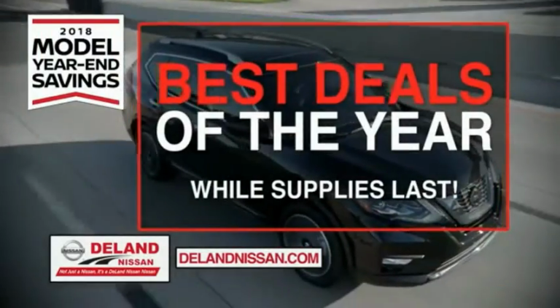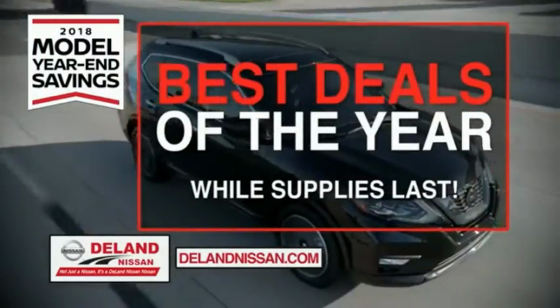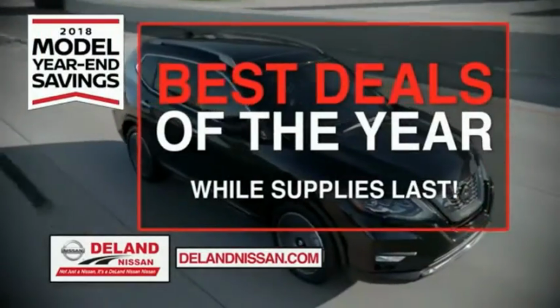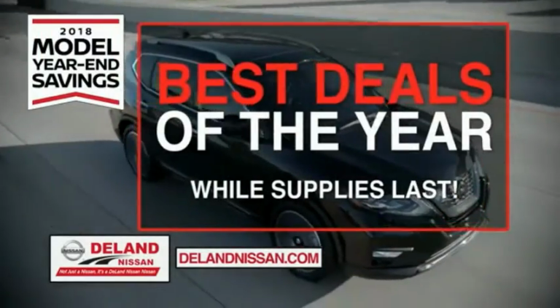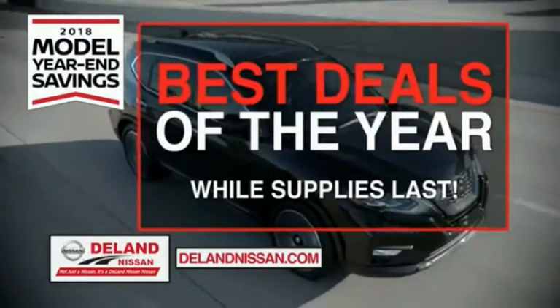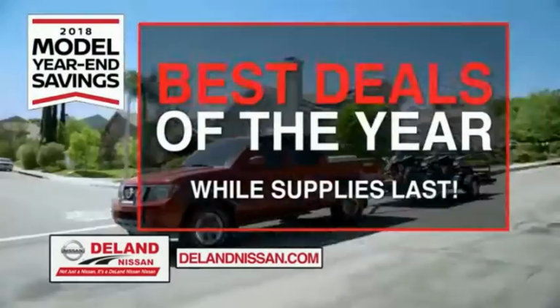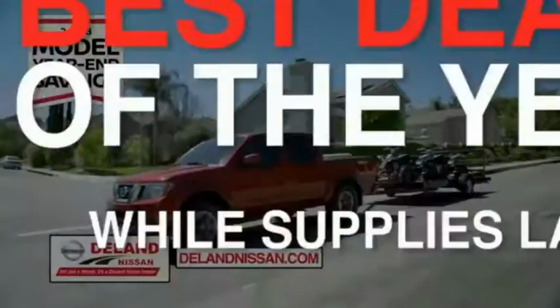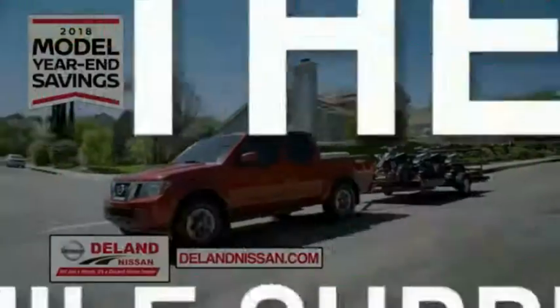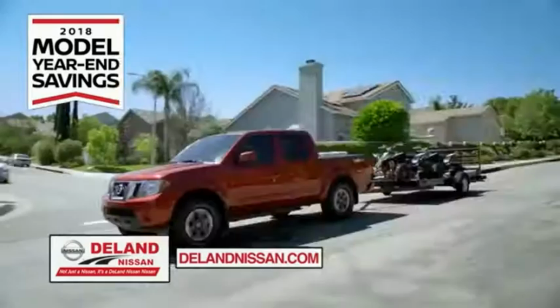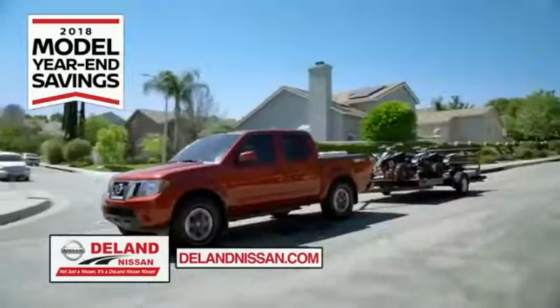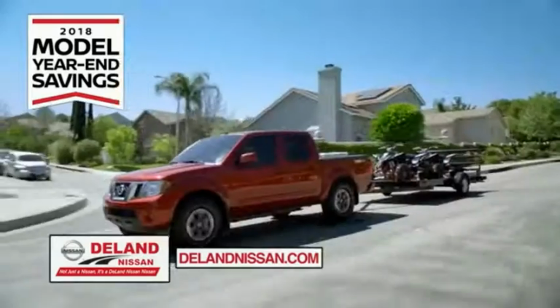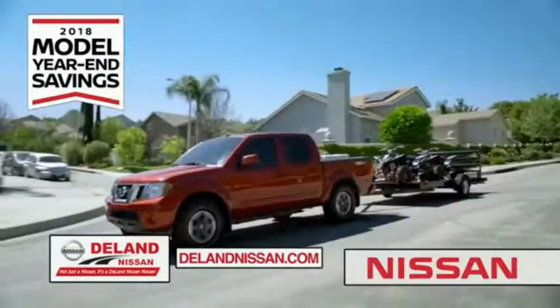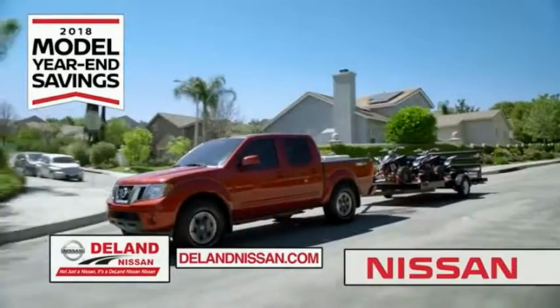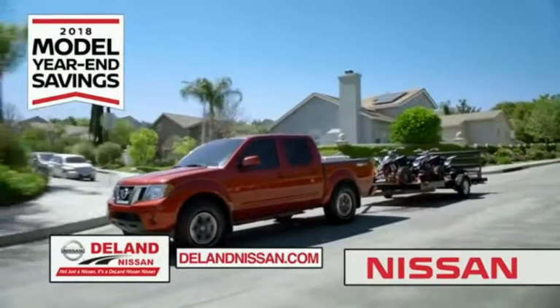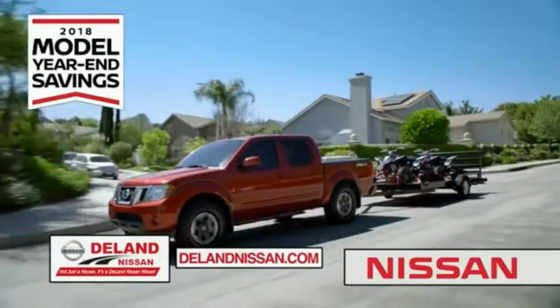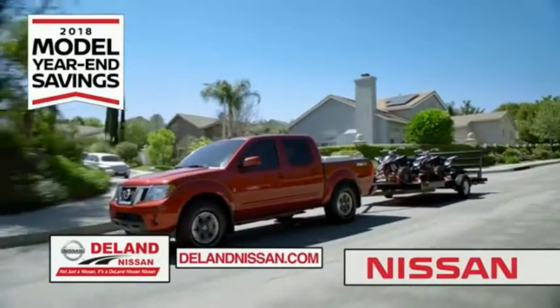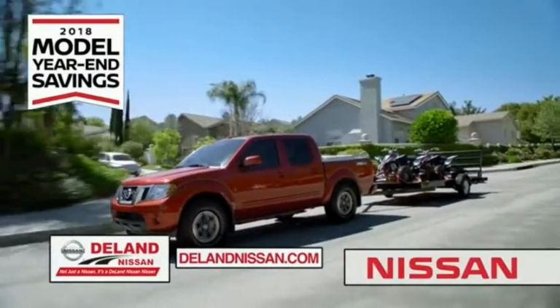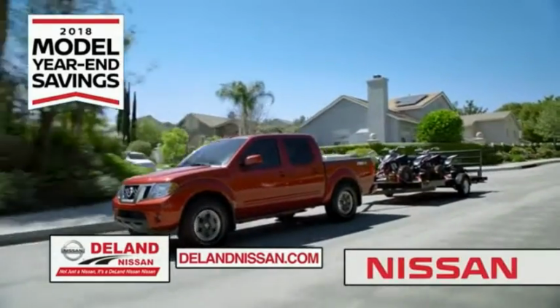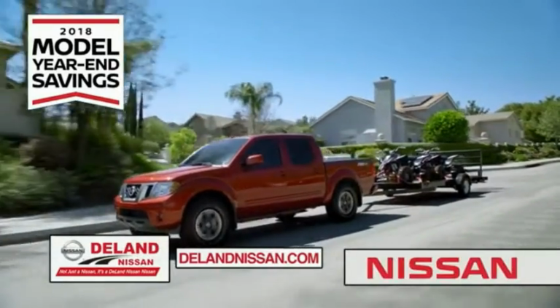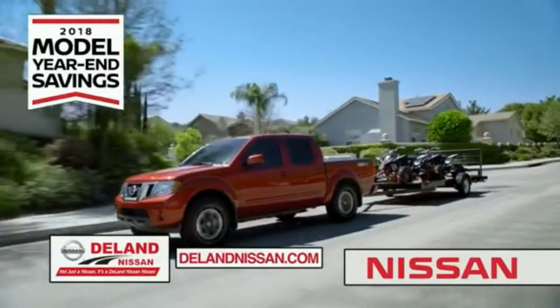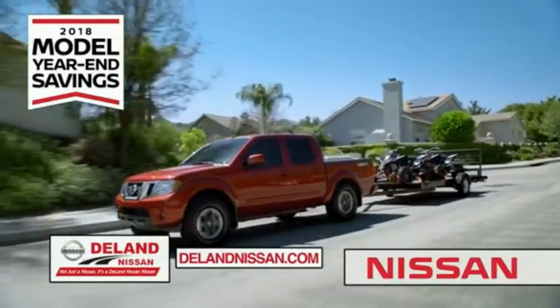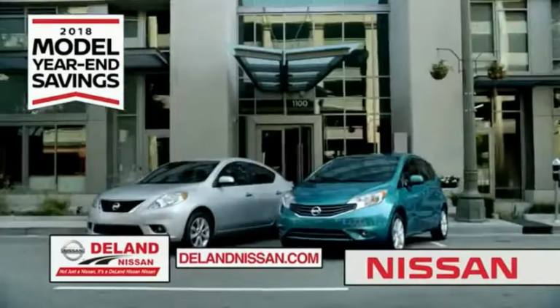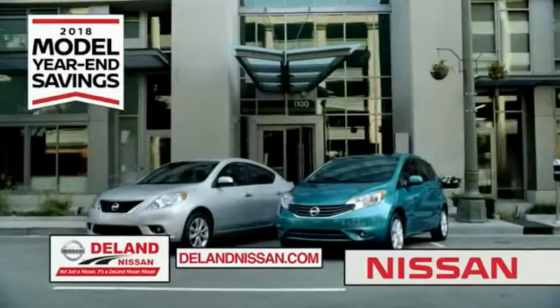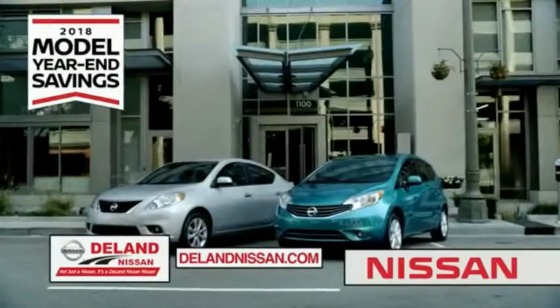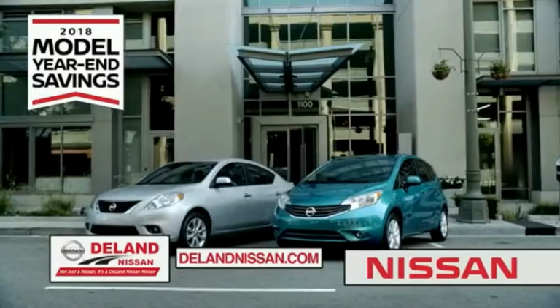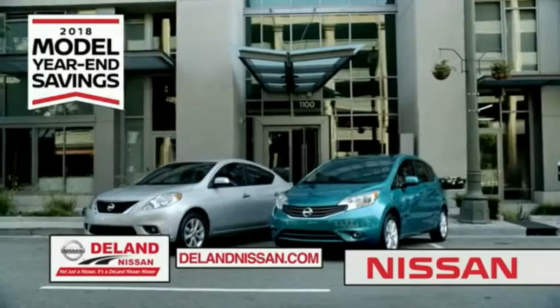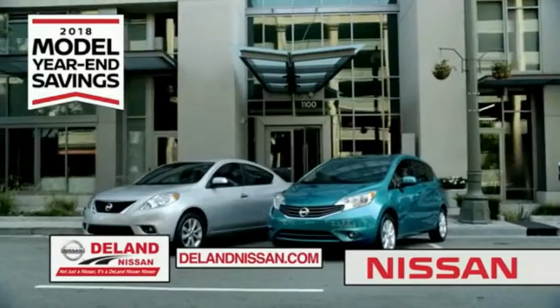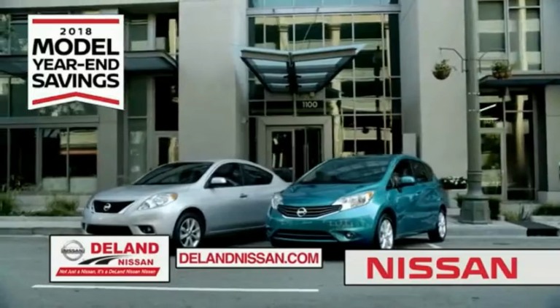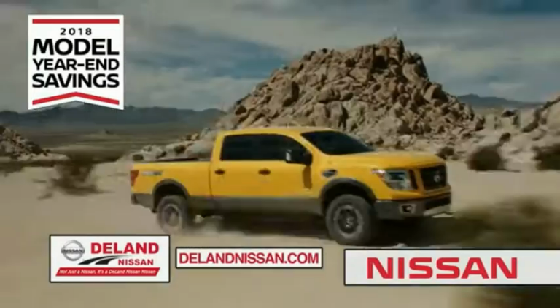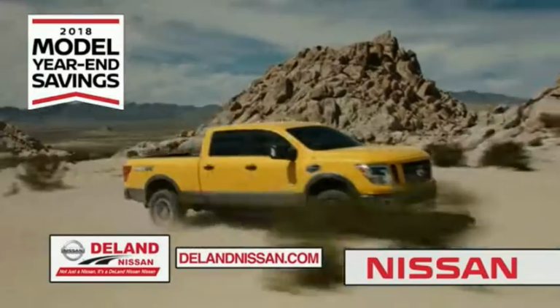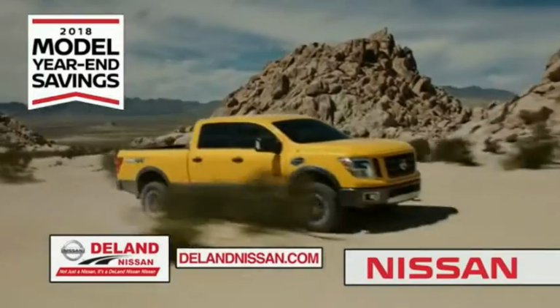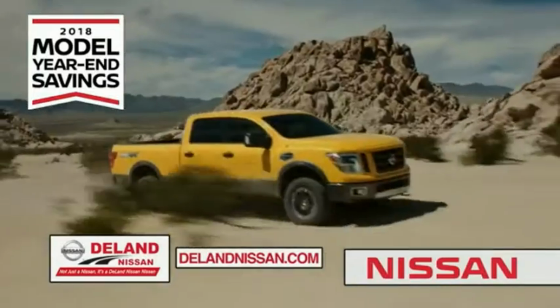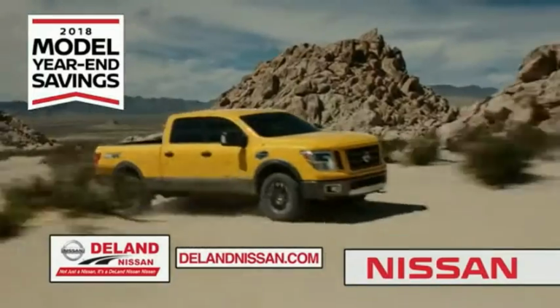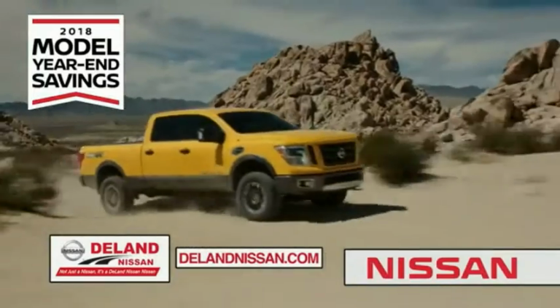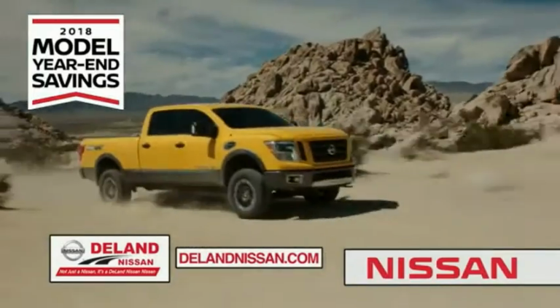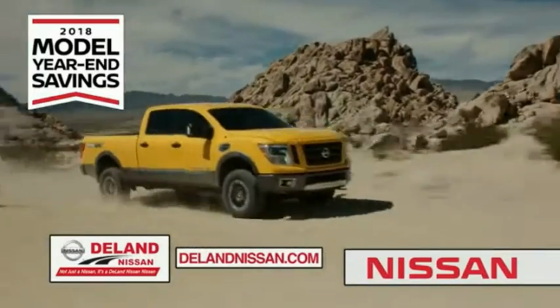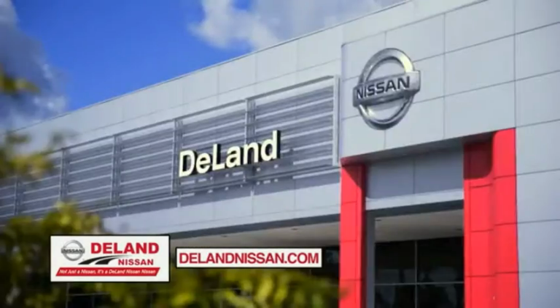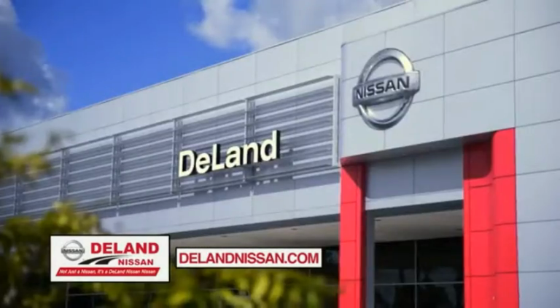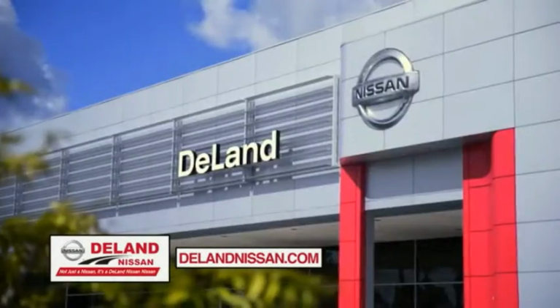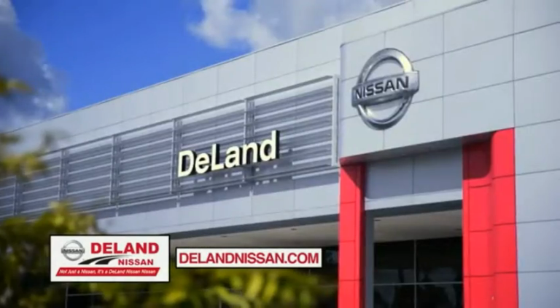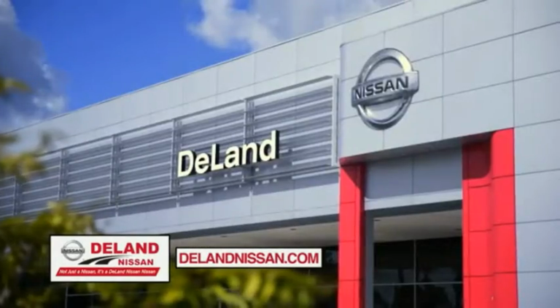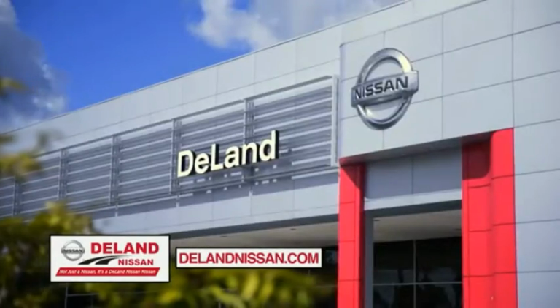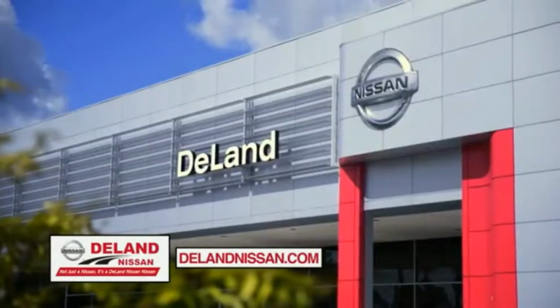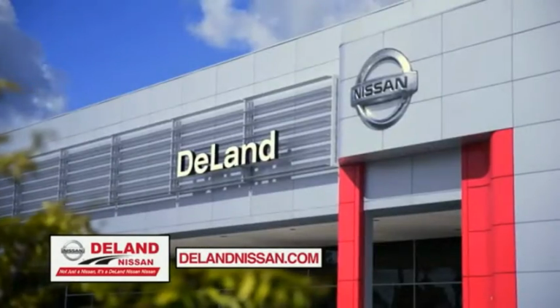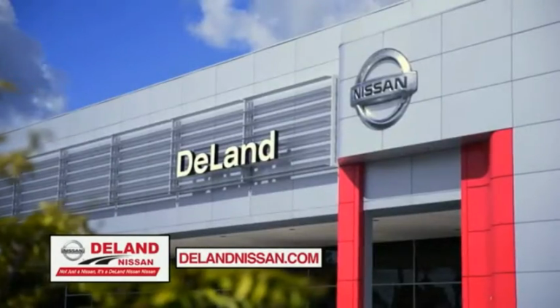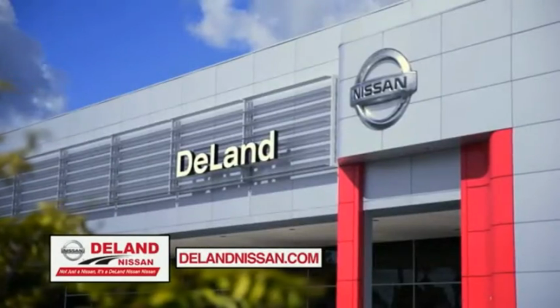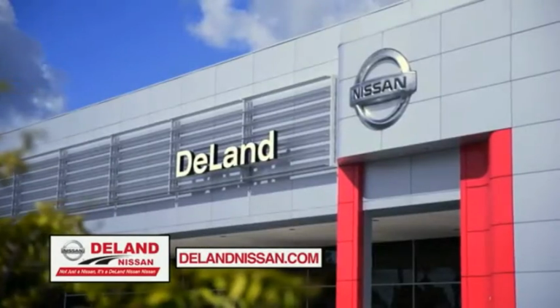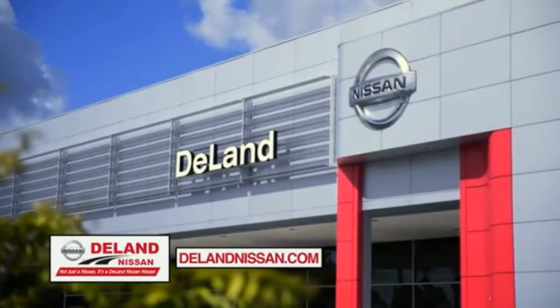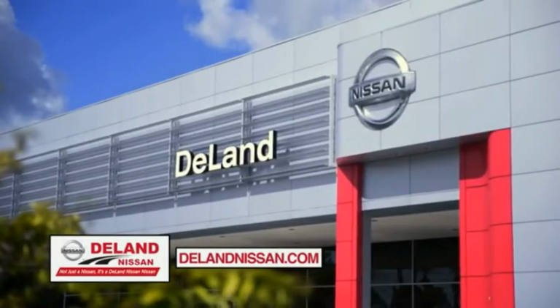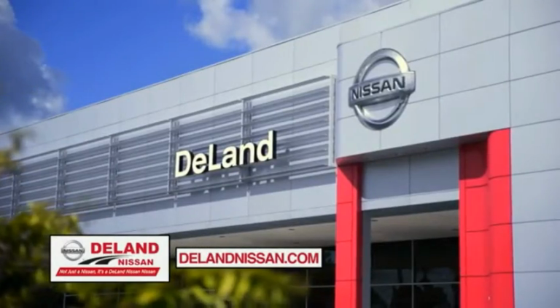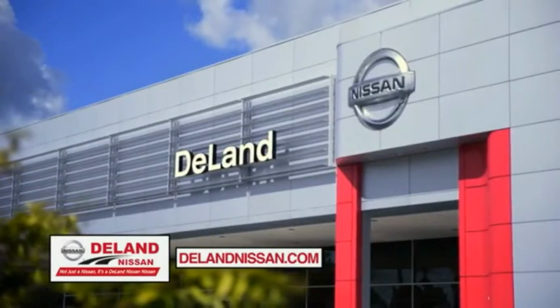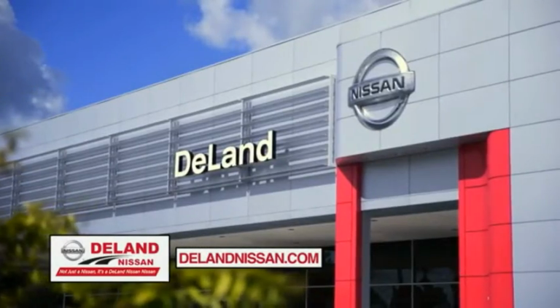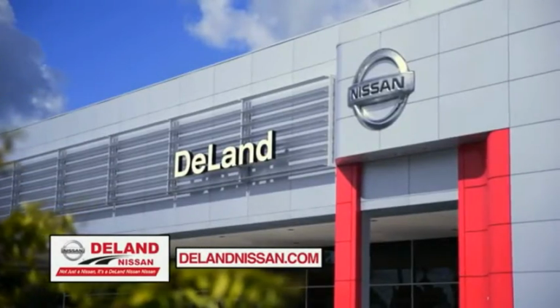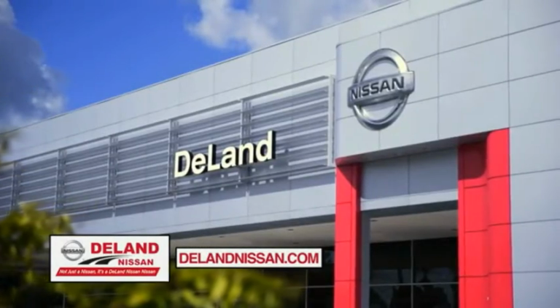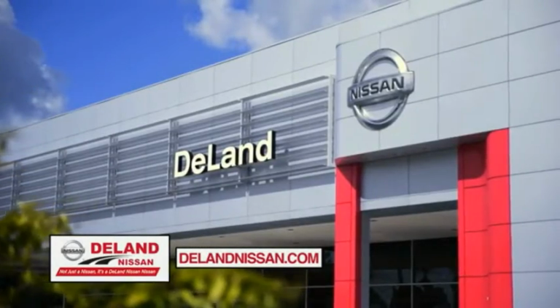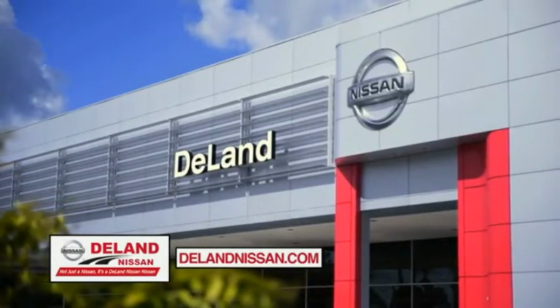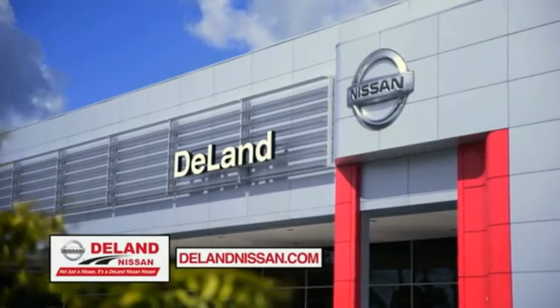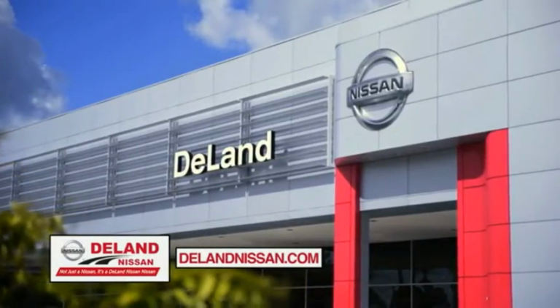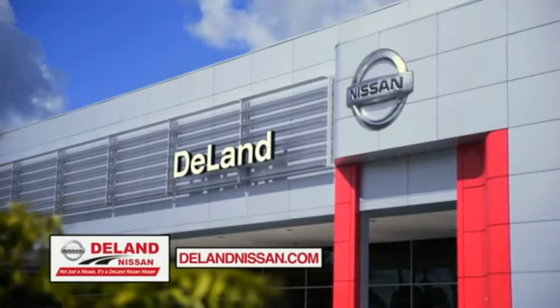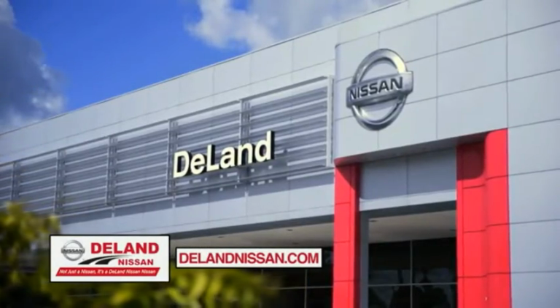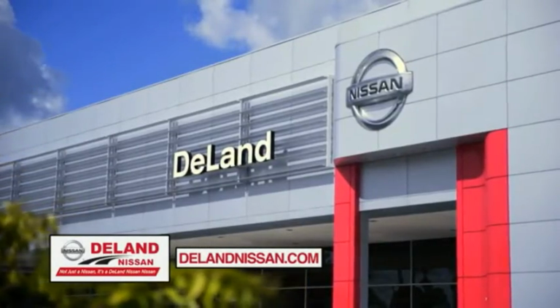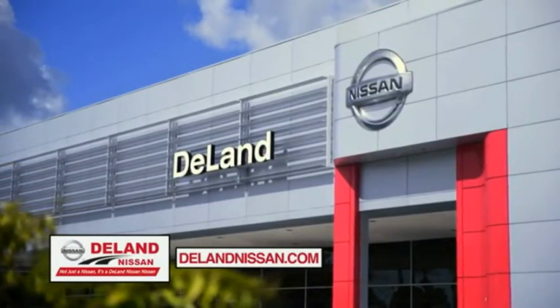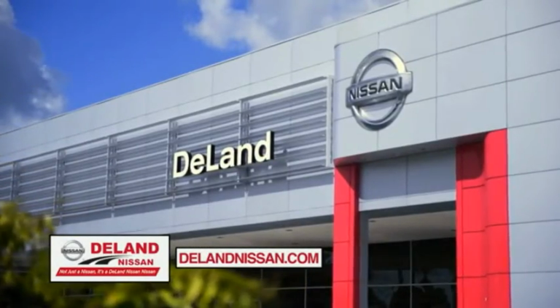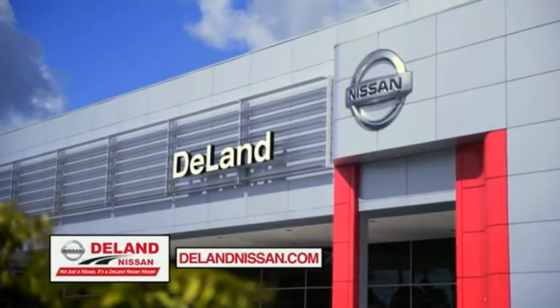It's not just a Nissan — it's a DeLand Nissan.